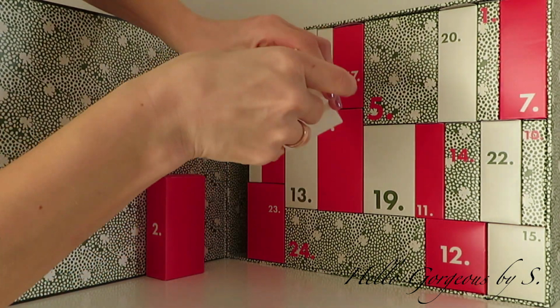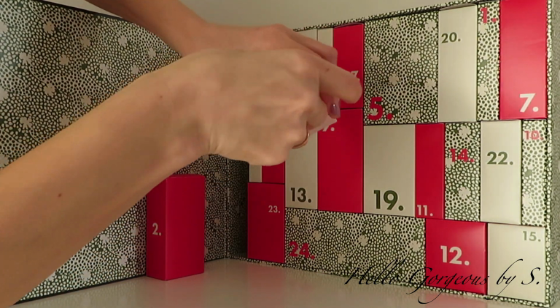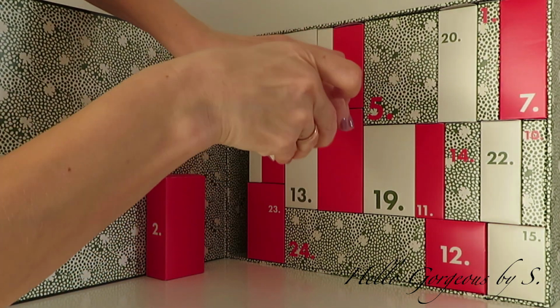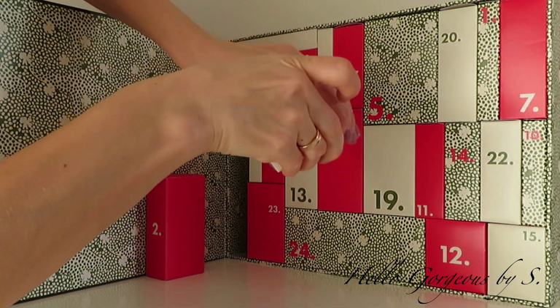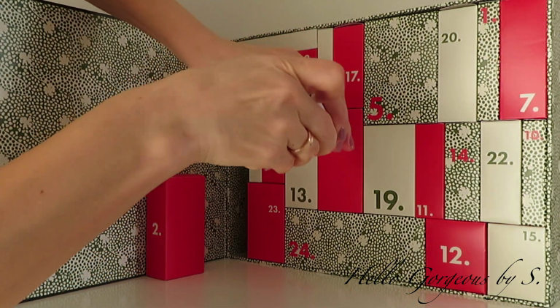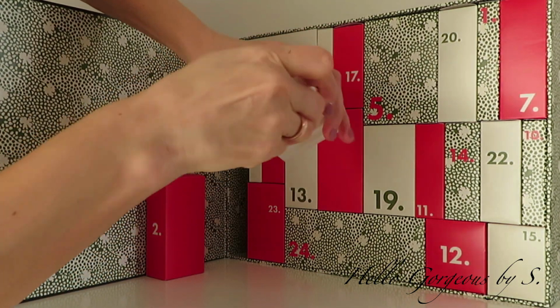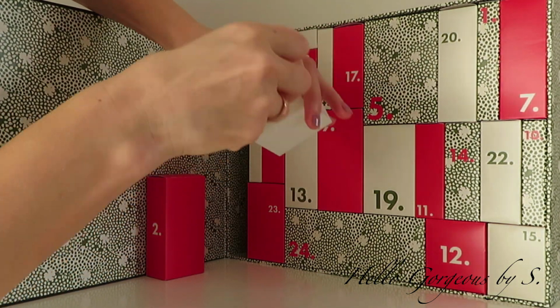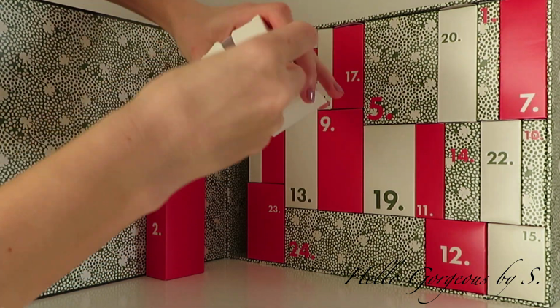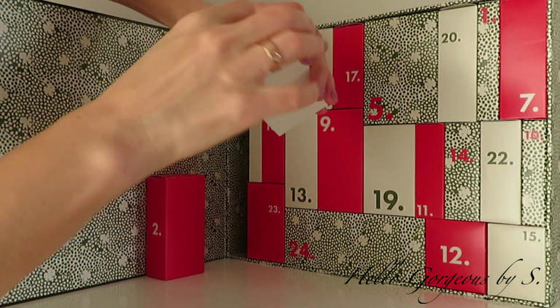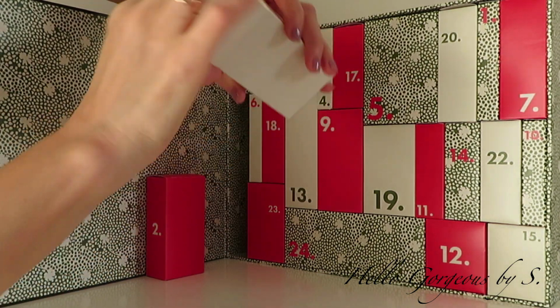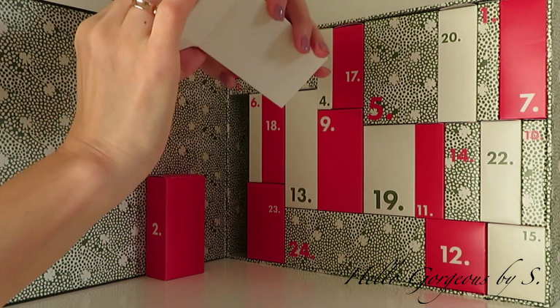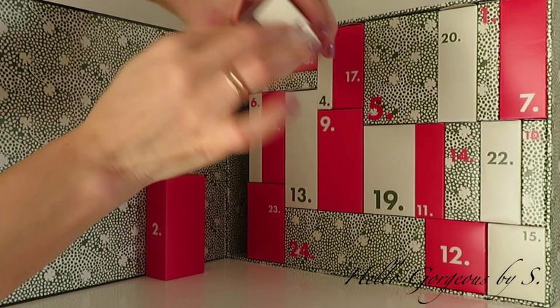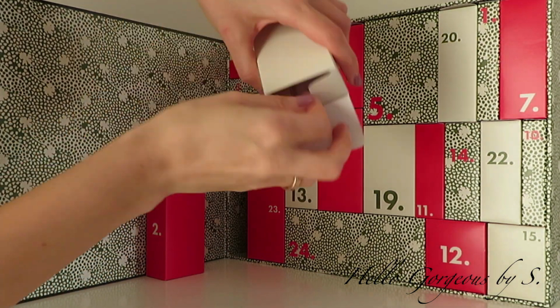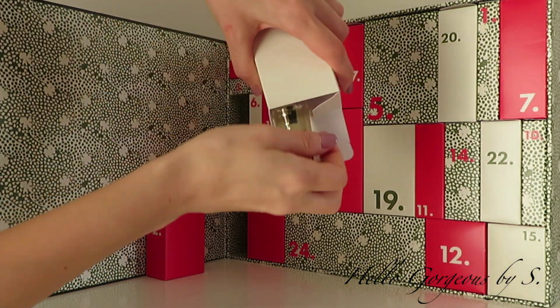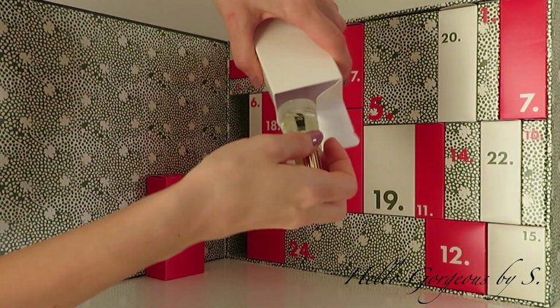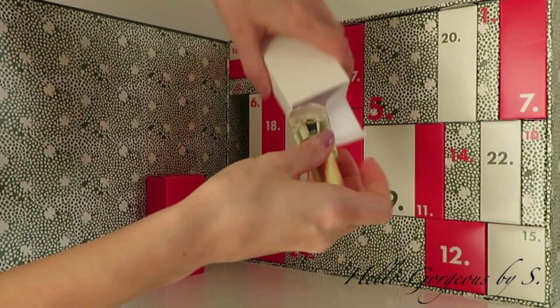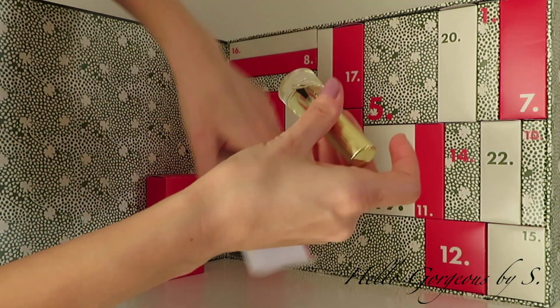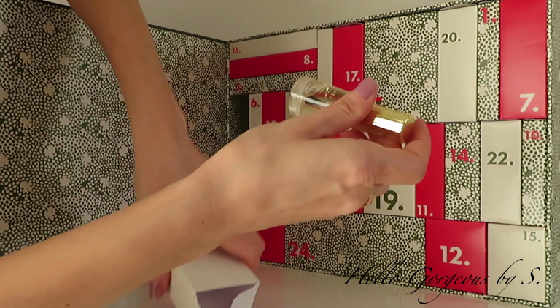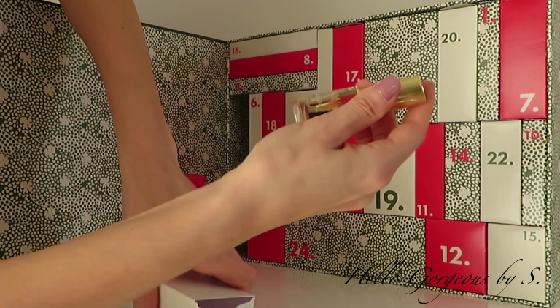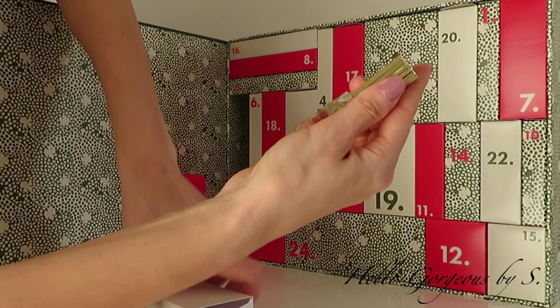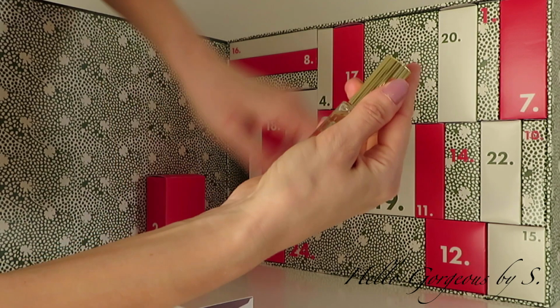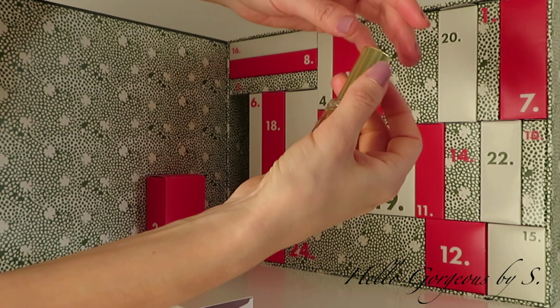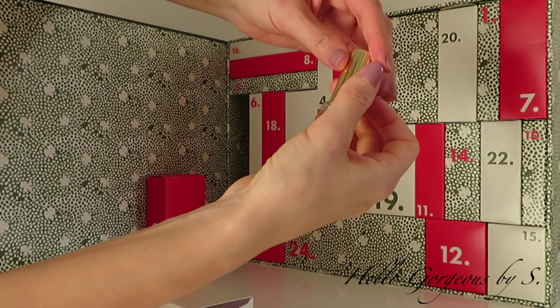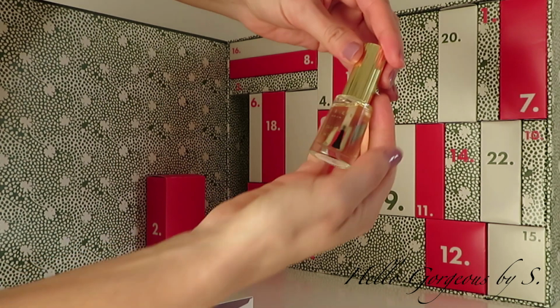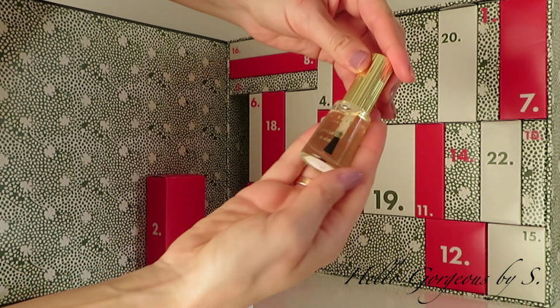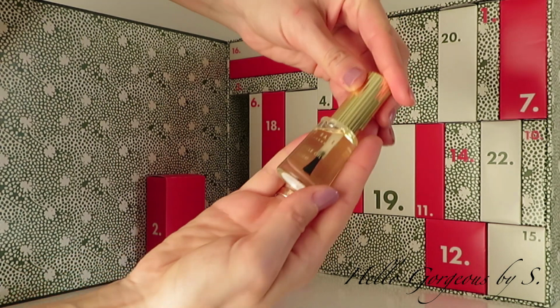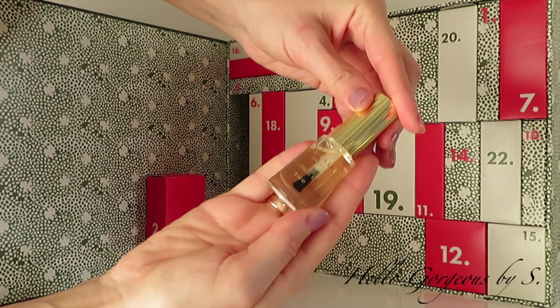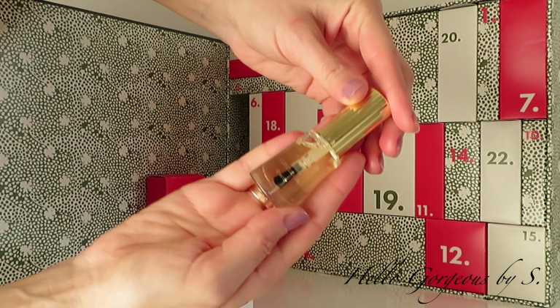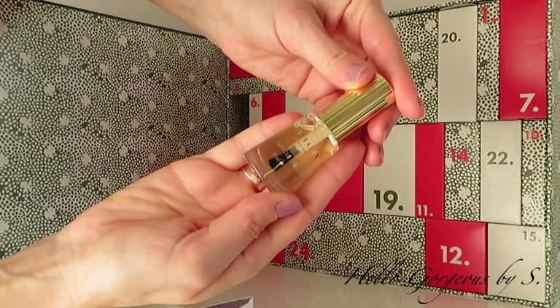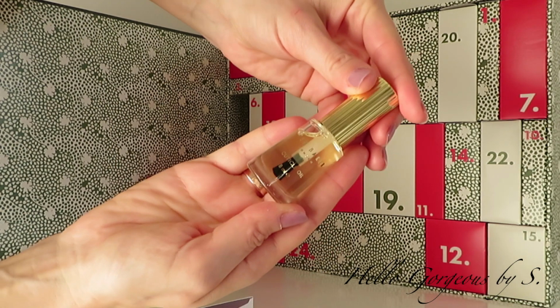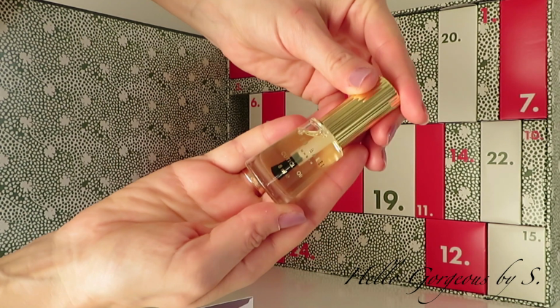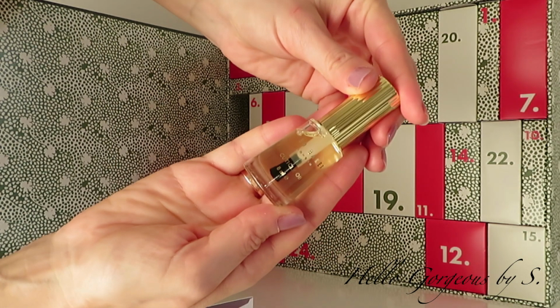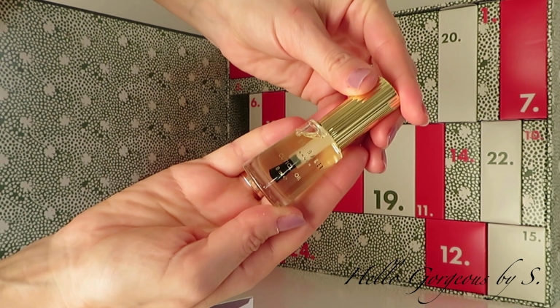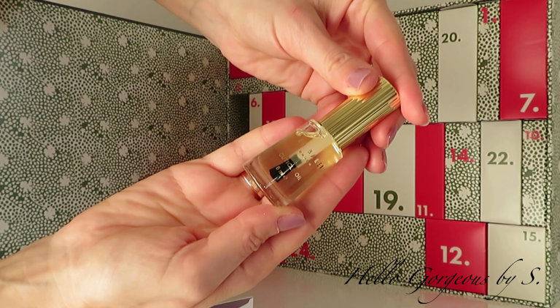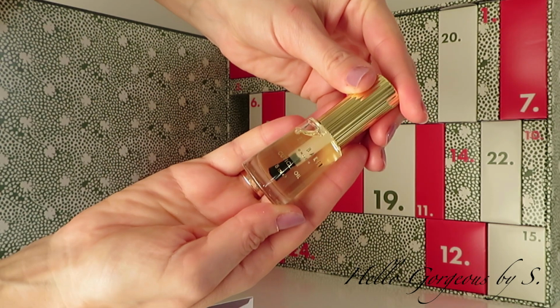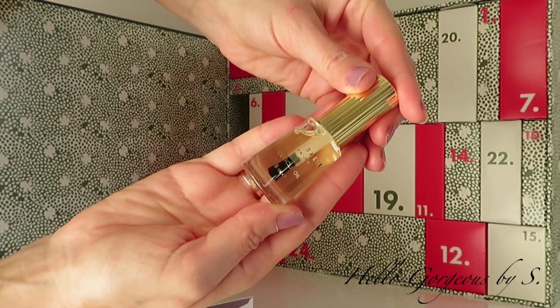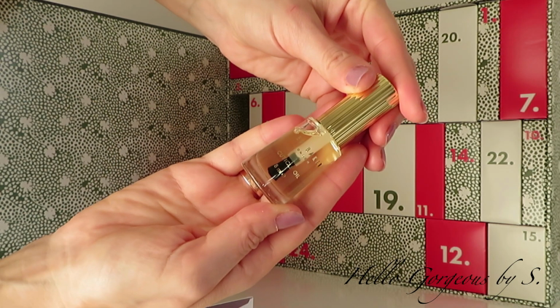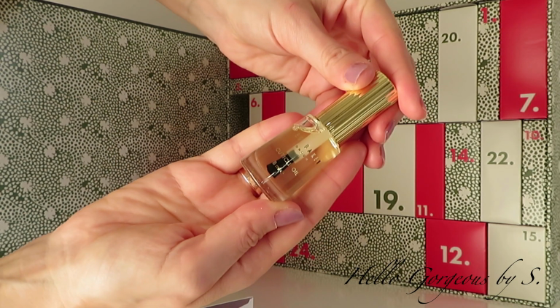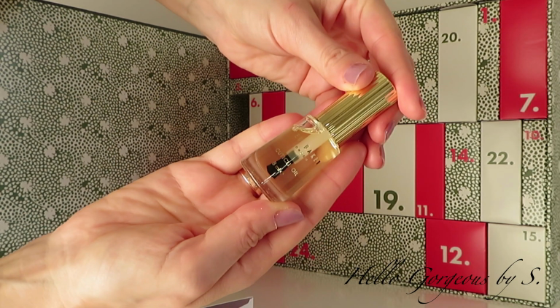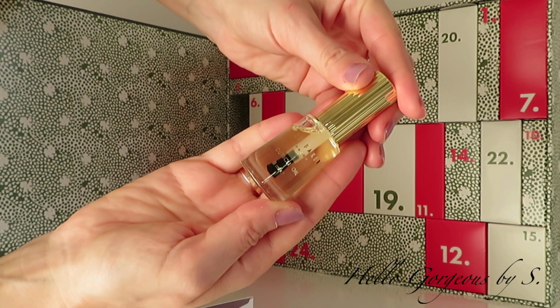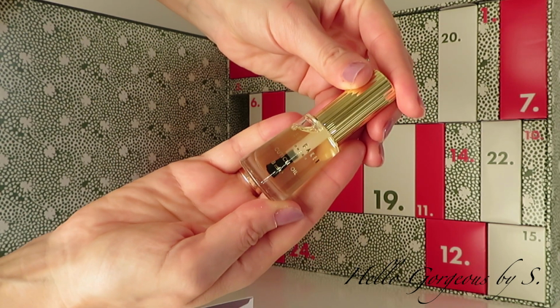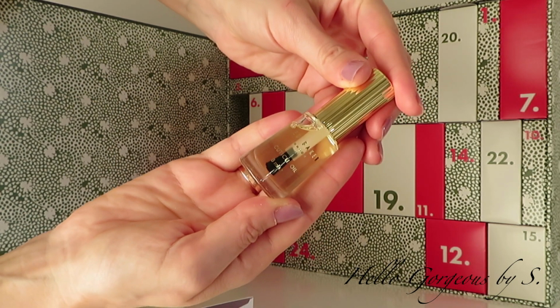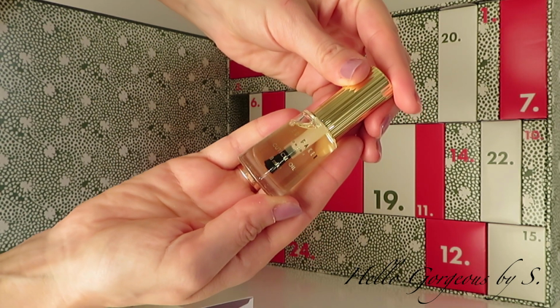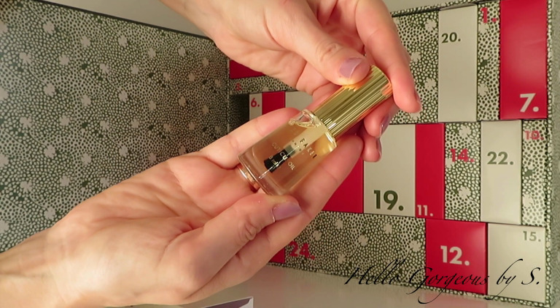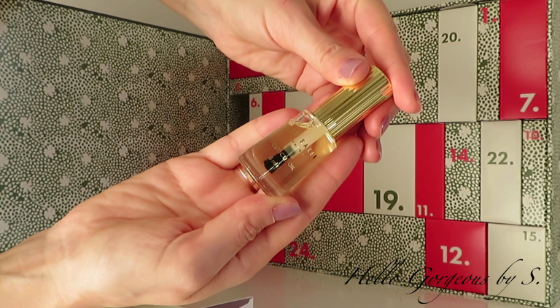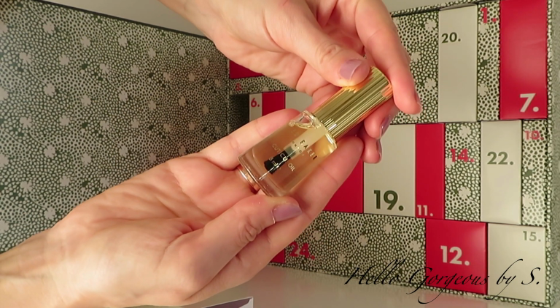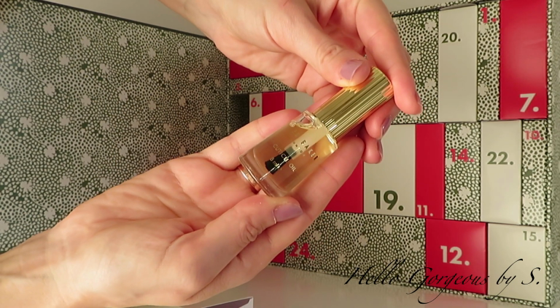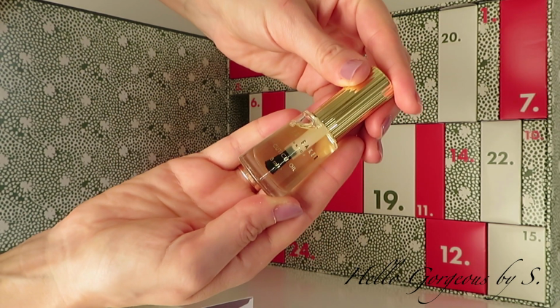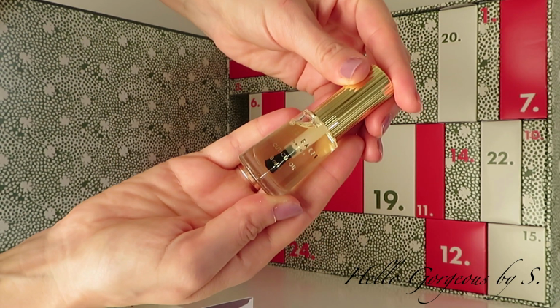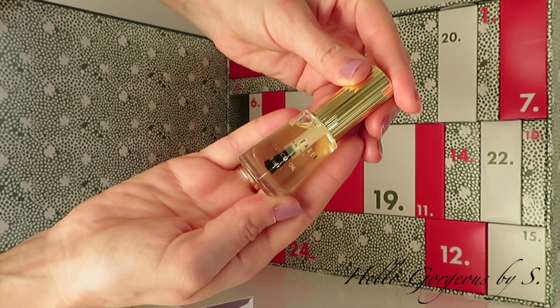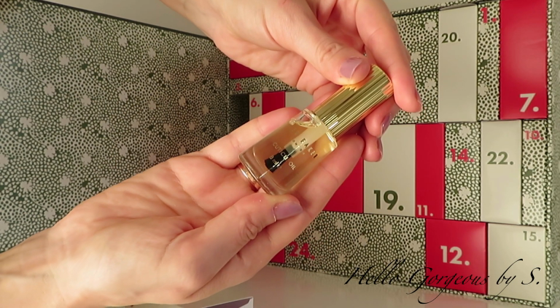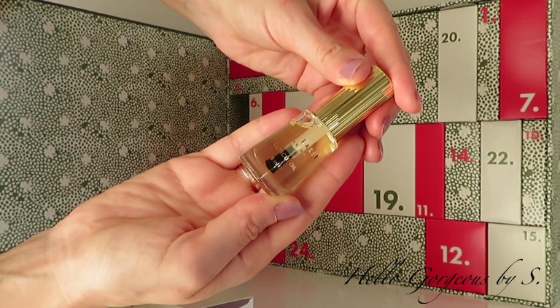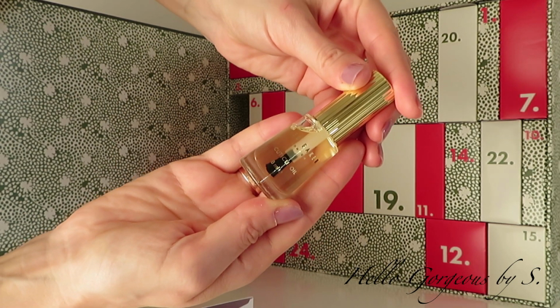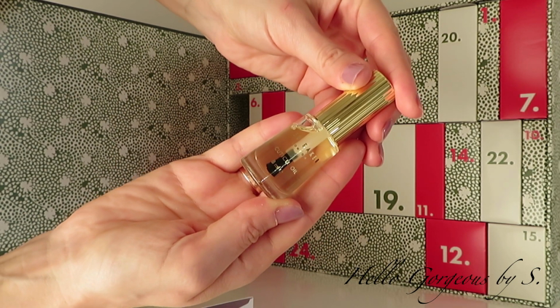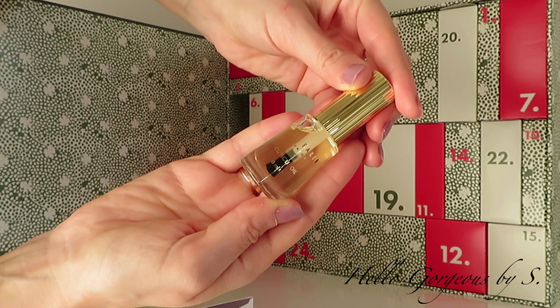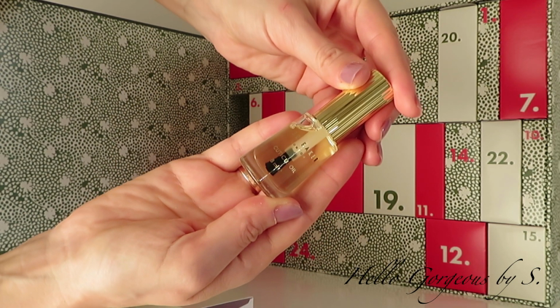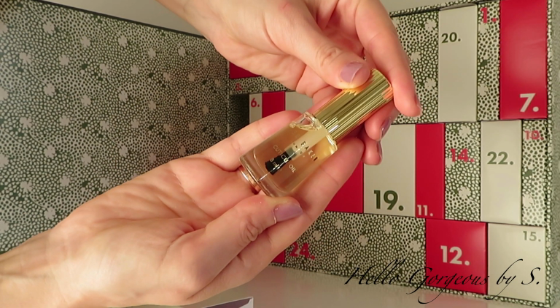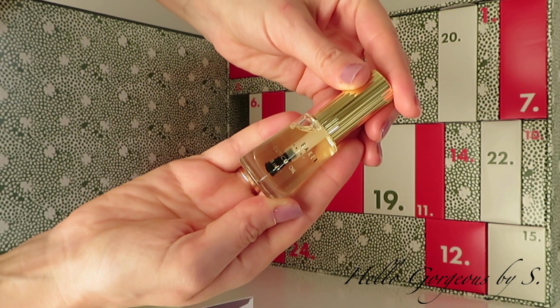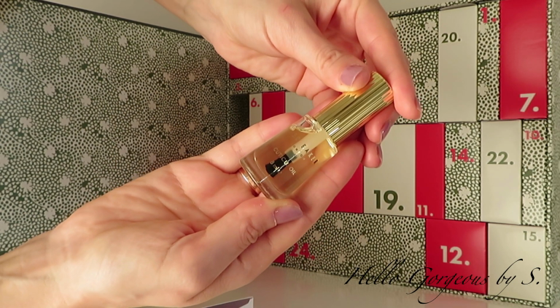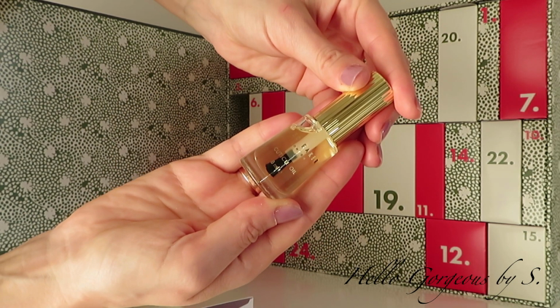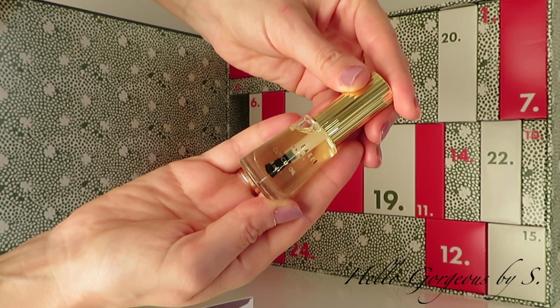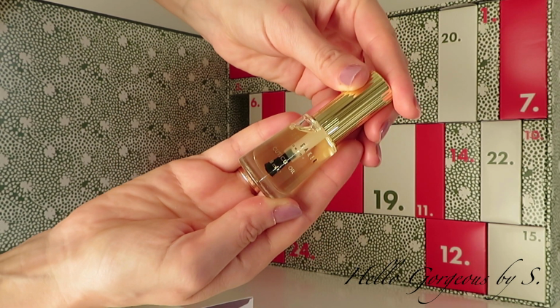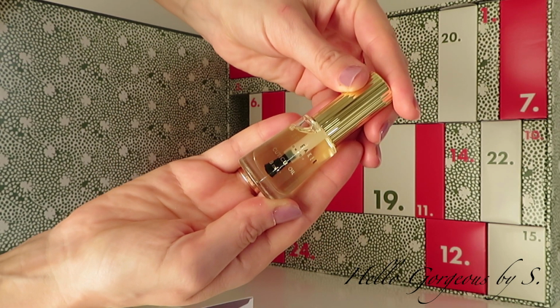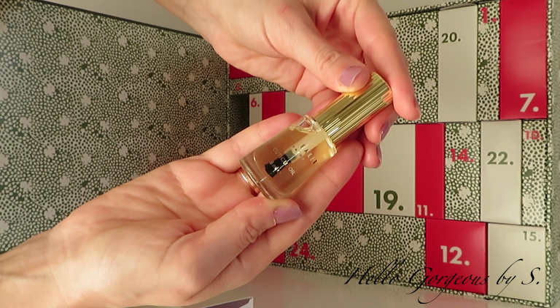Let's move to box number twenty-one. In this box we find a cuticle oil.